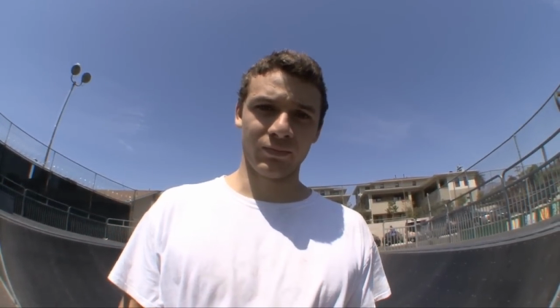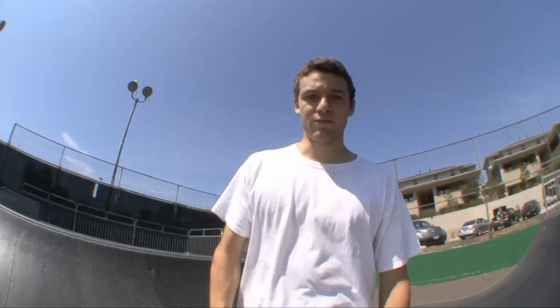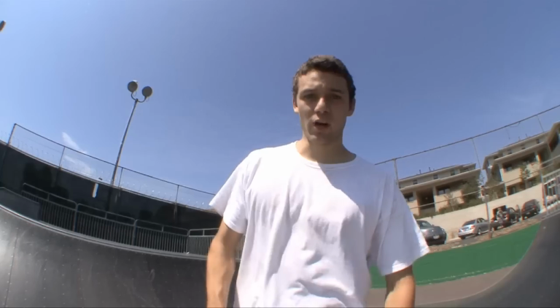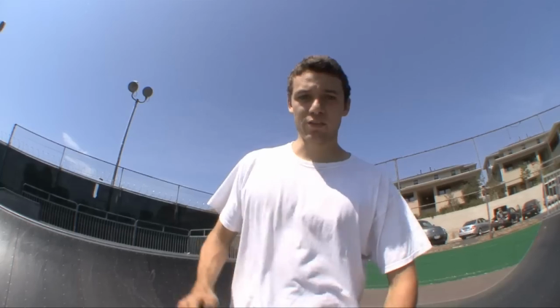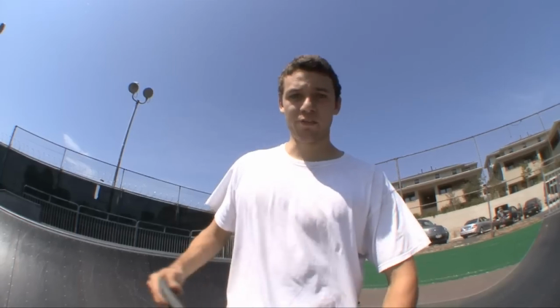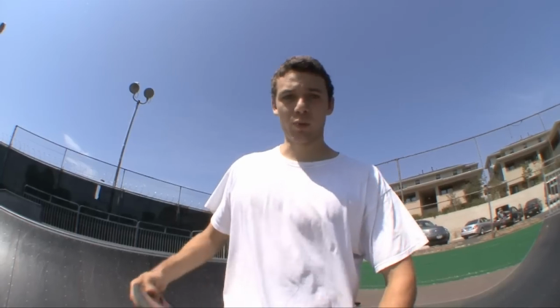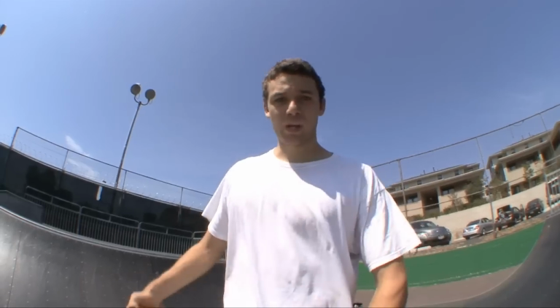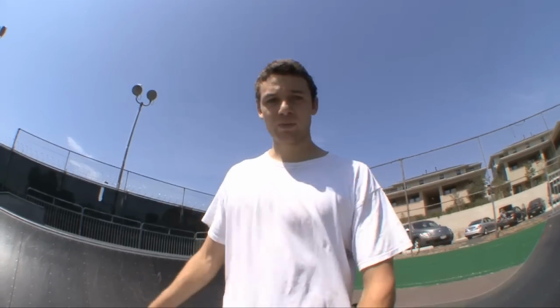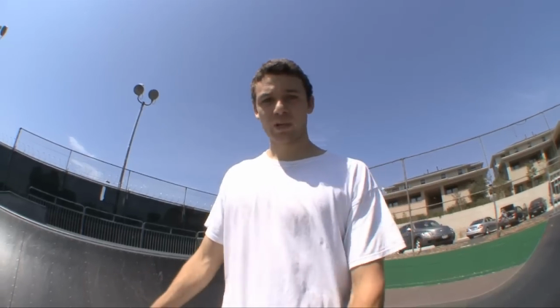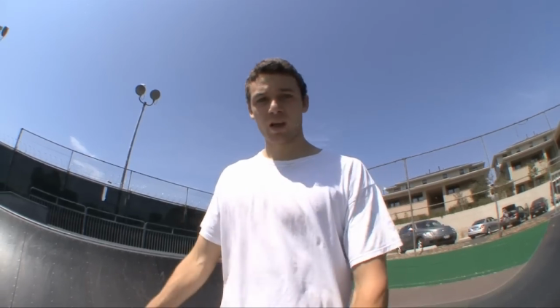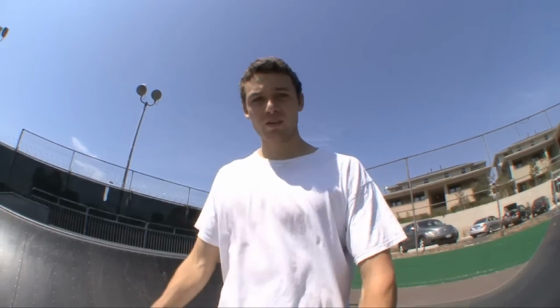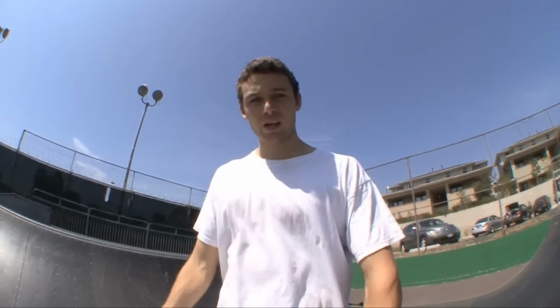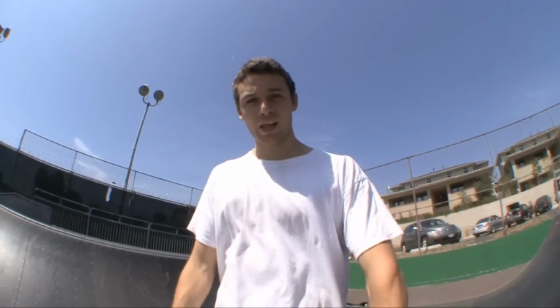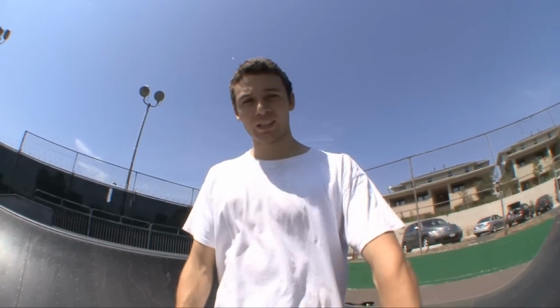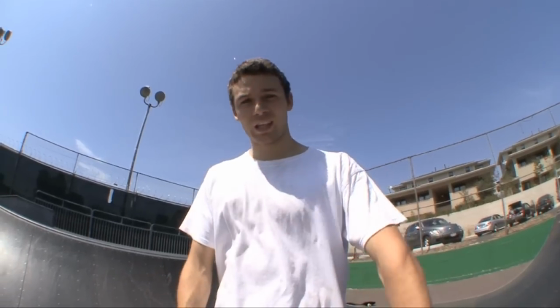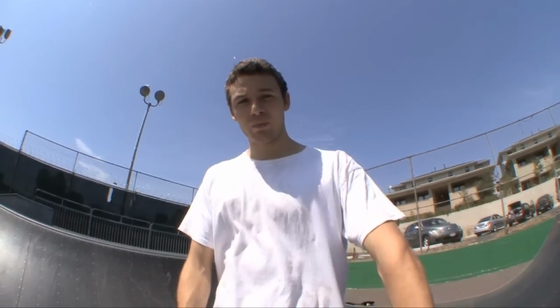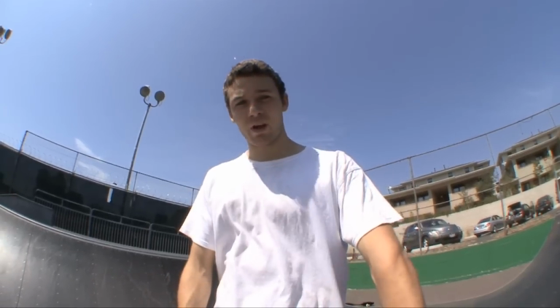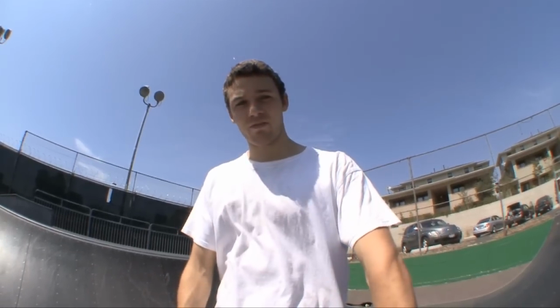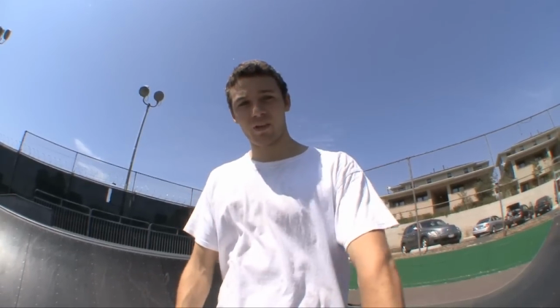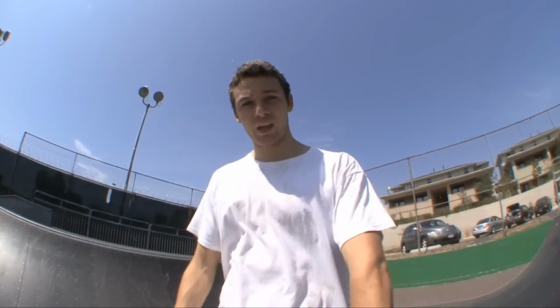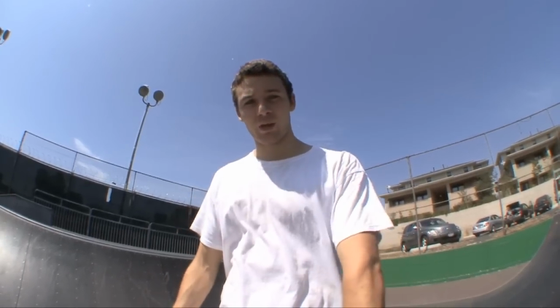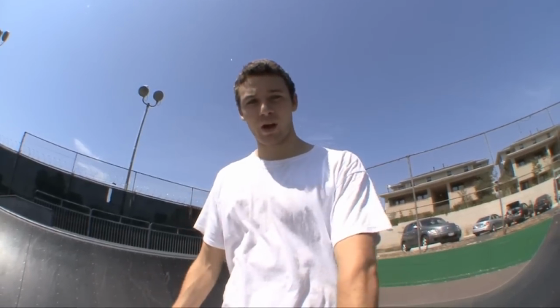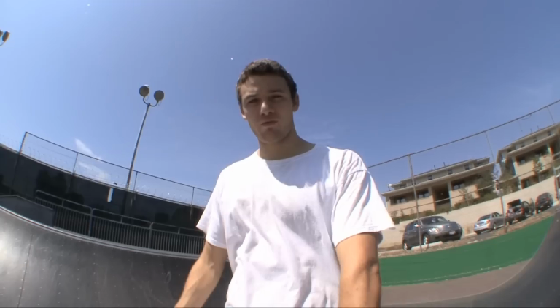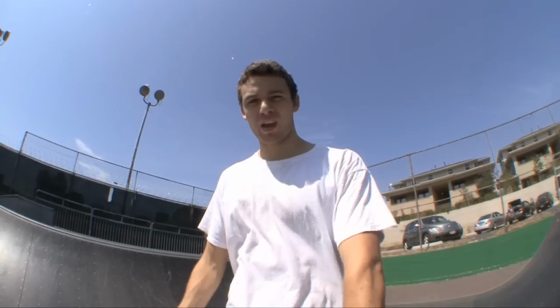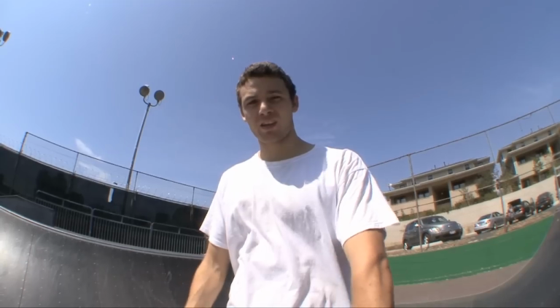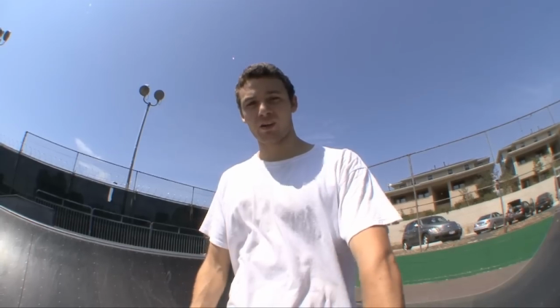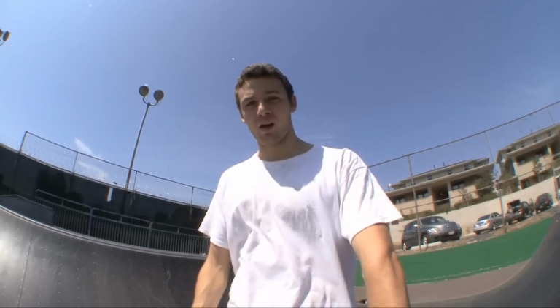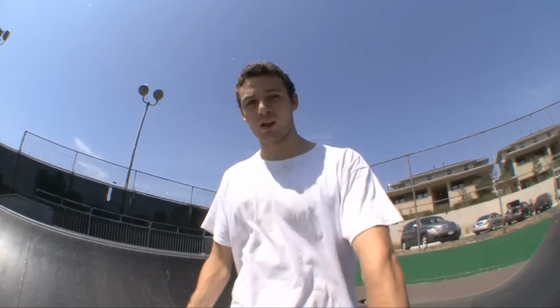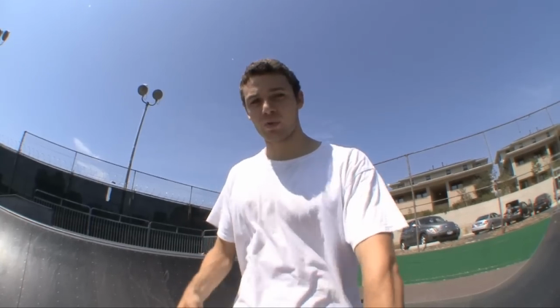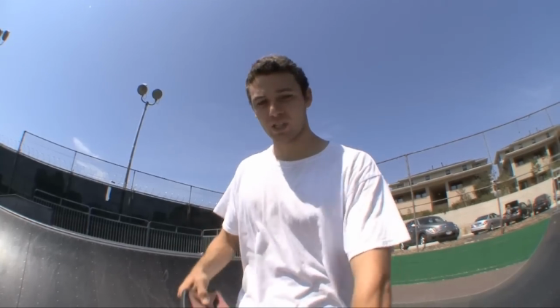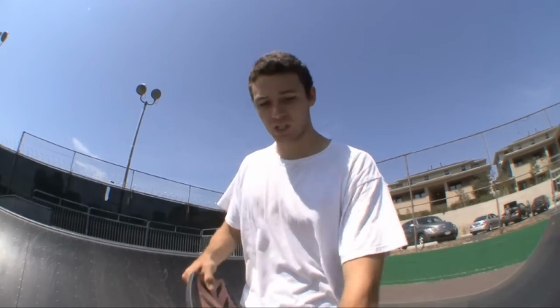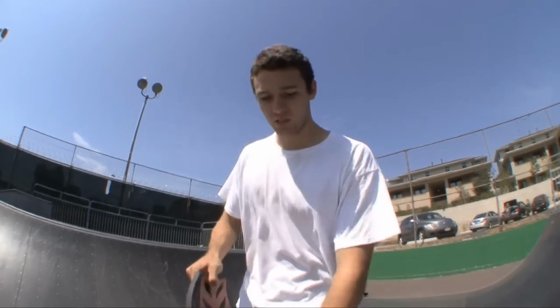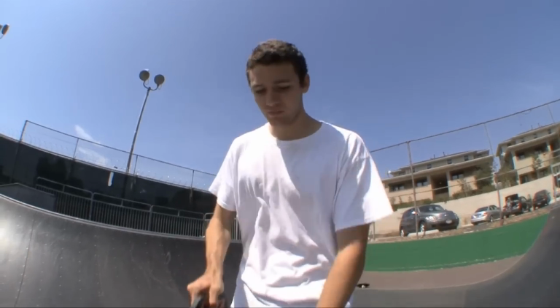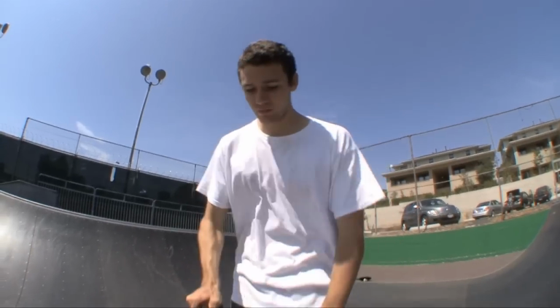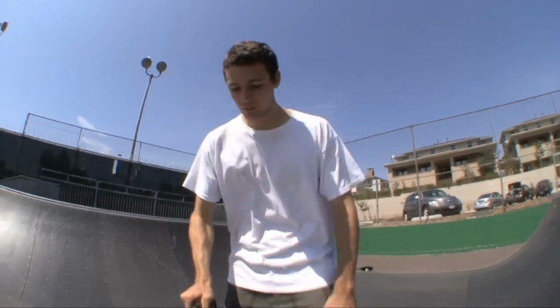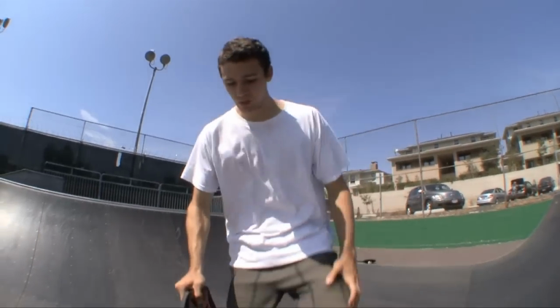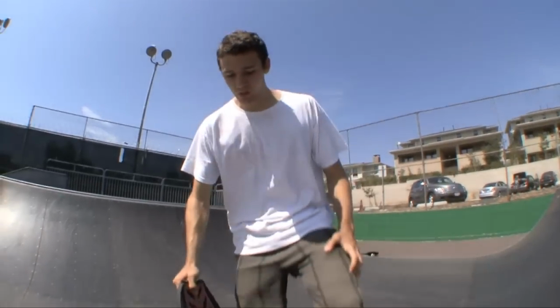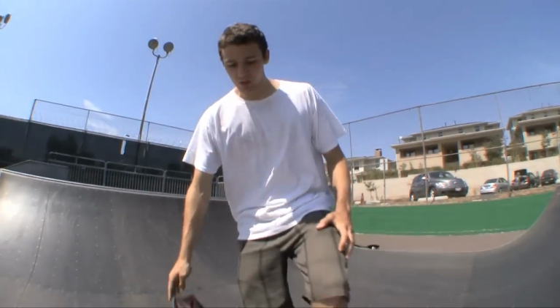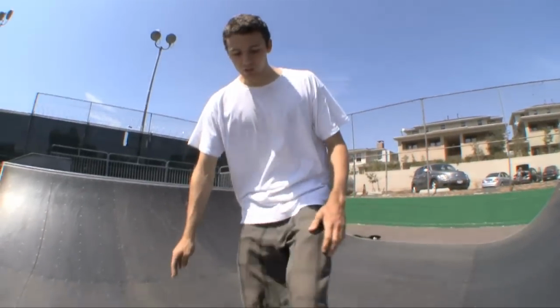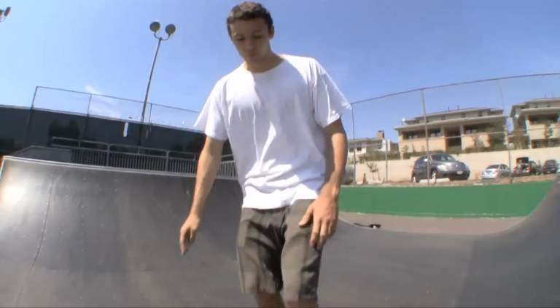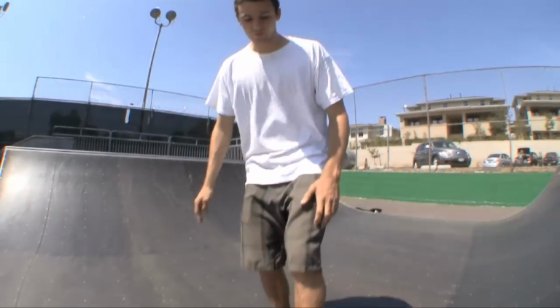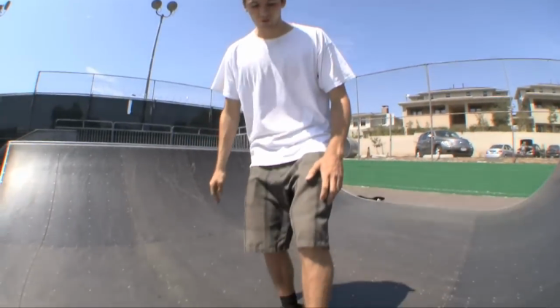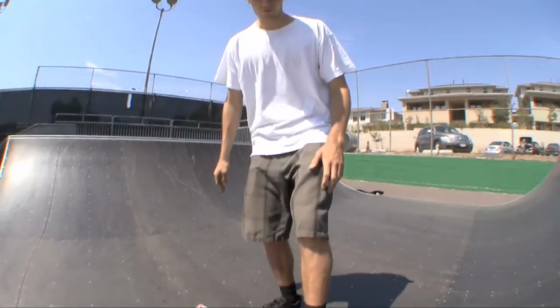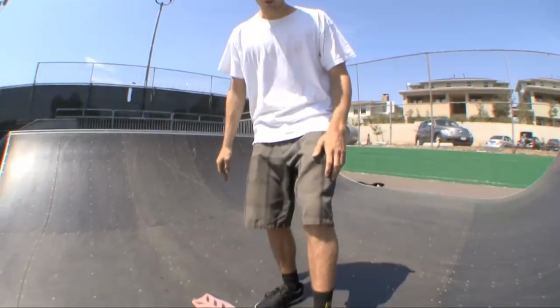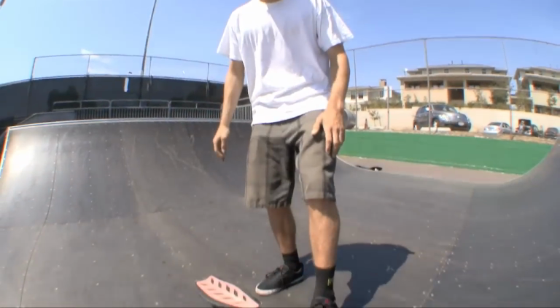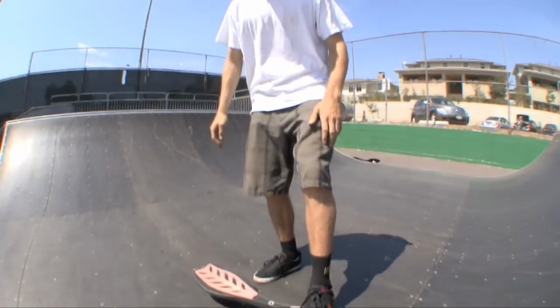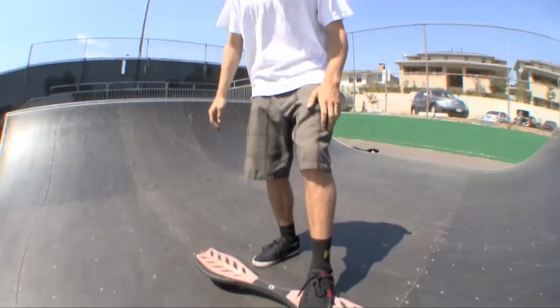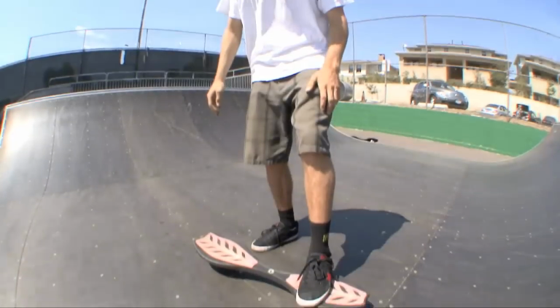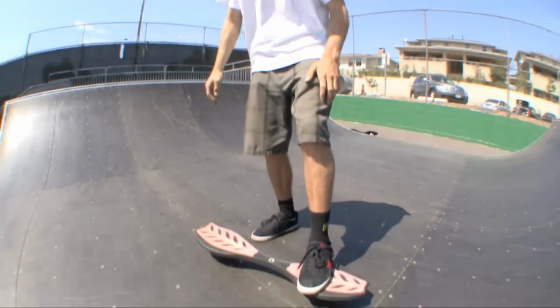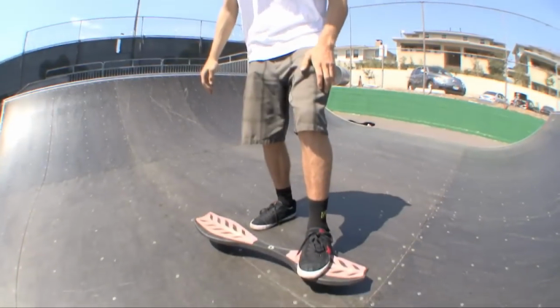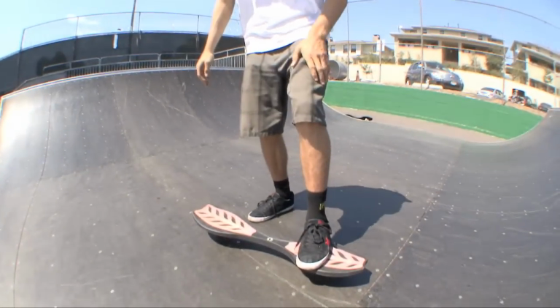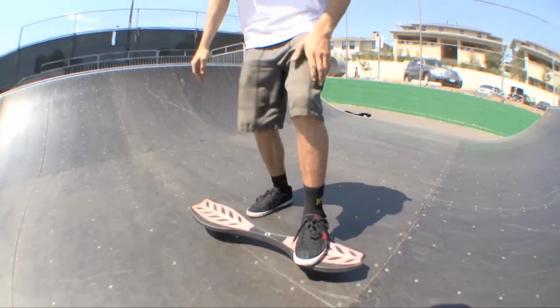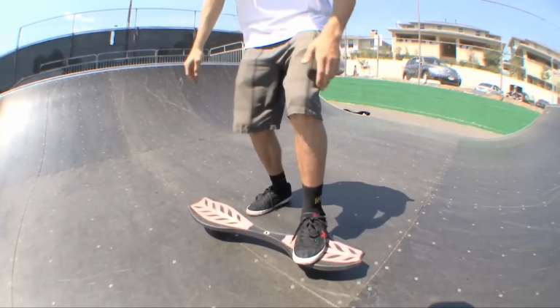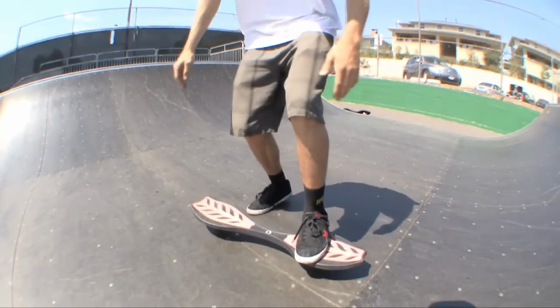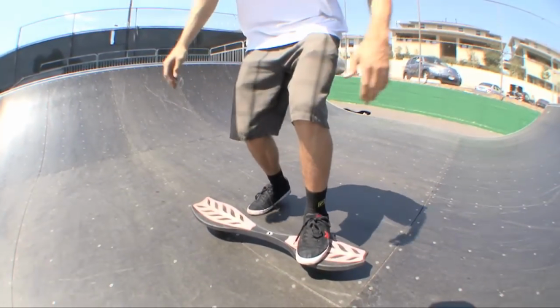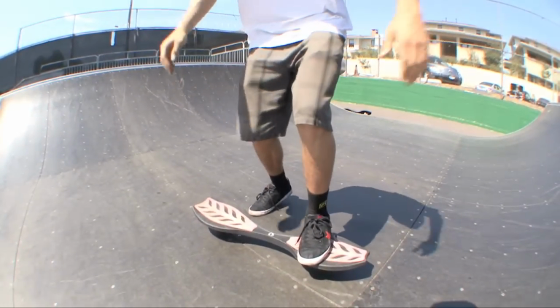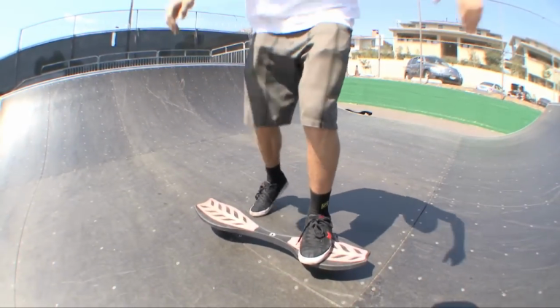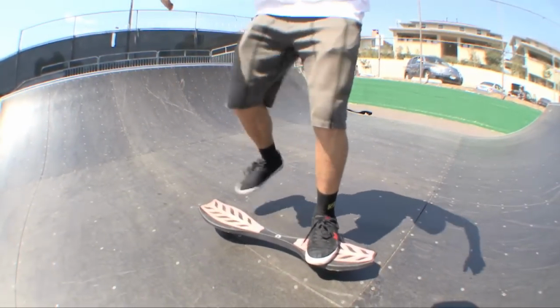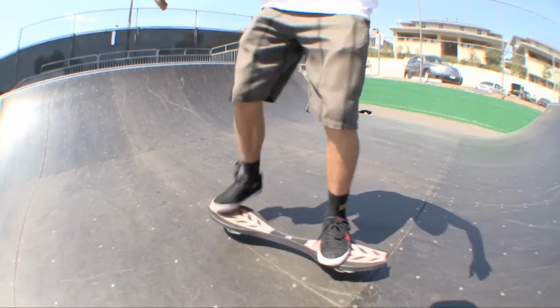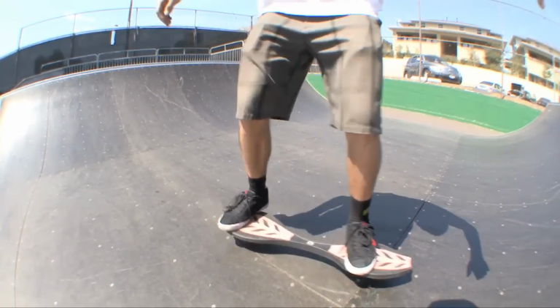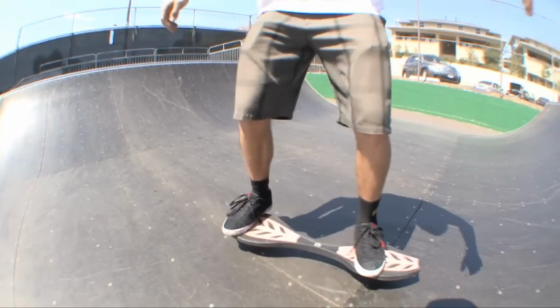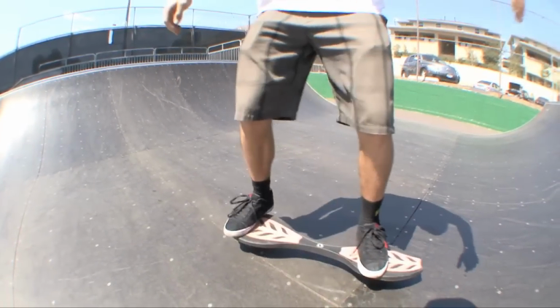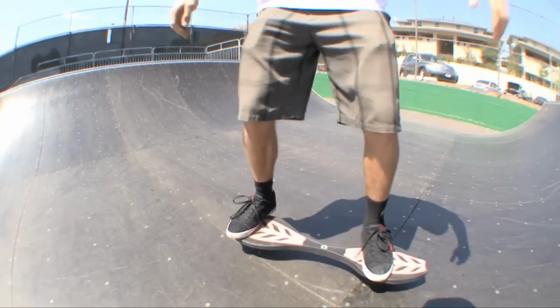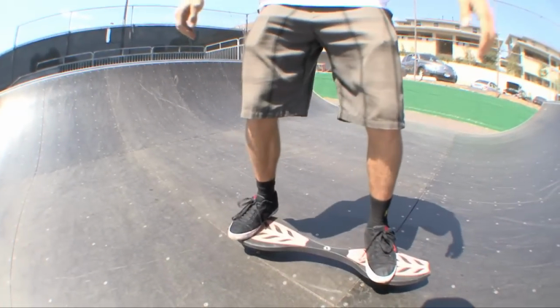As far as foot placement goes, I like to keep my feet in my regular ollie position. Front foot right in the middle of the board, and back foot right on the tail.